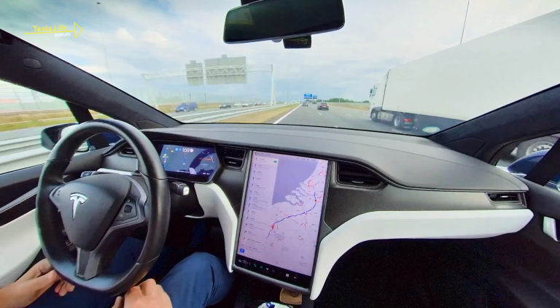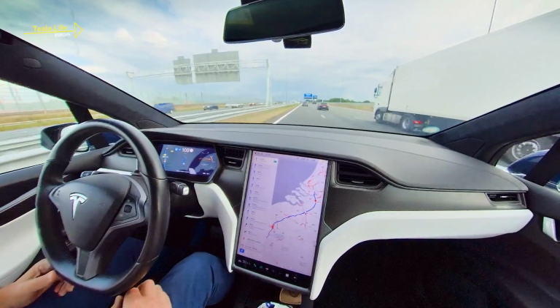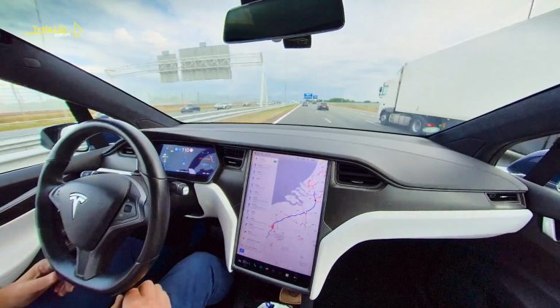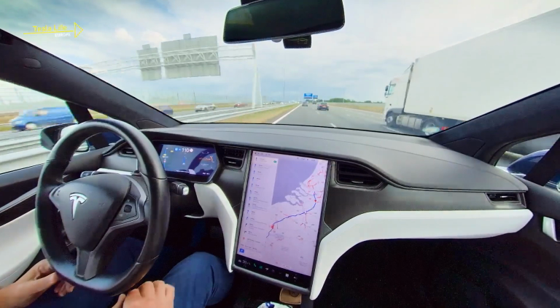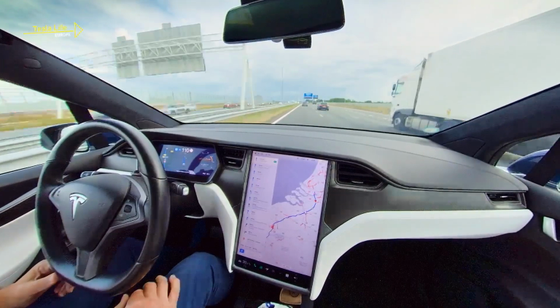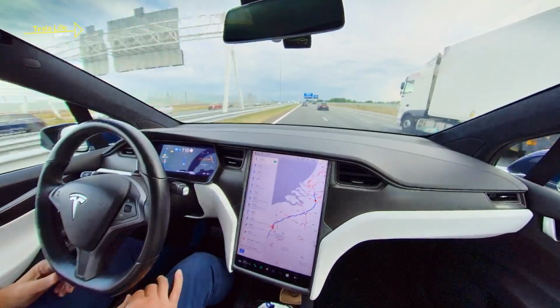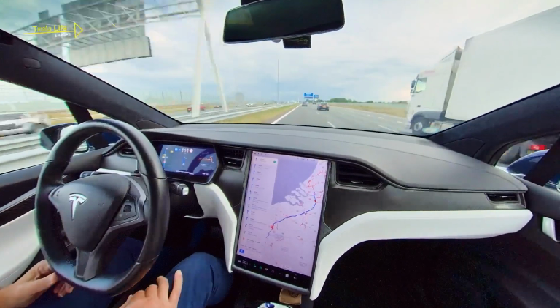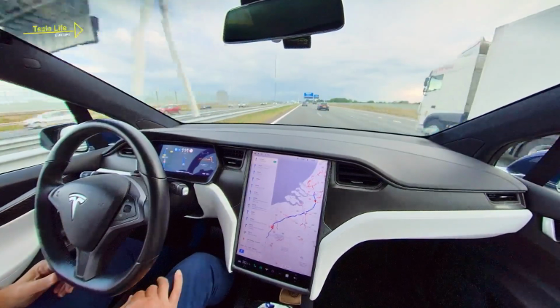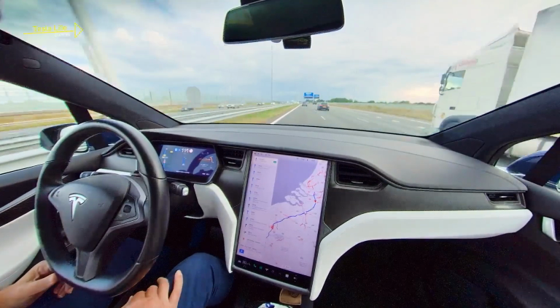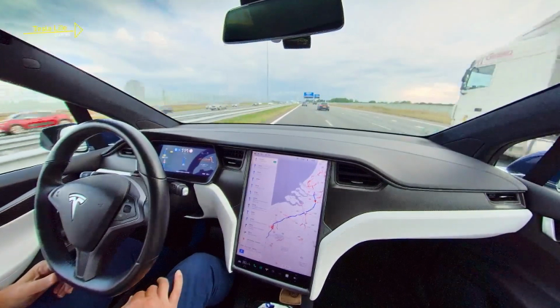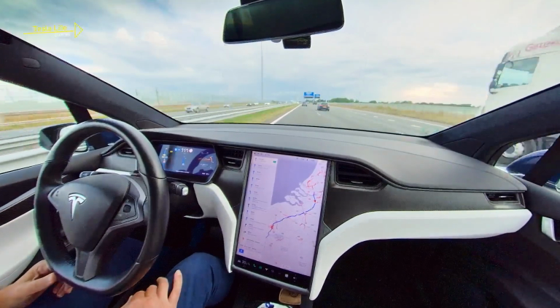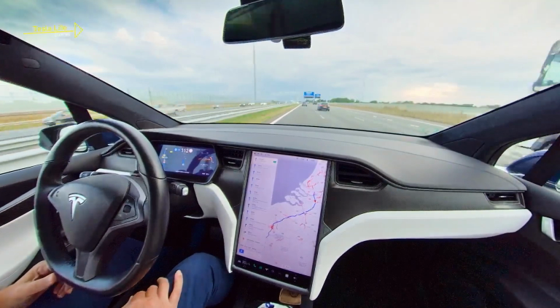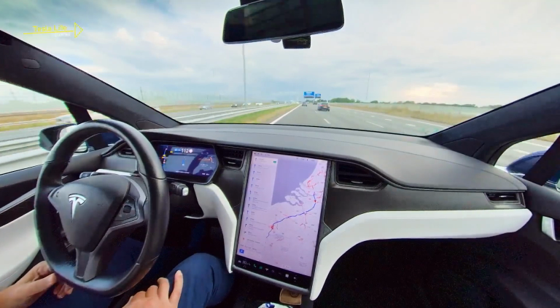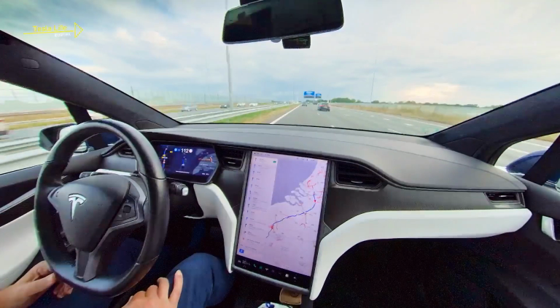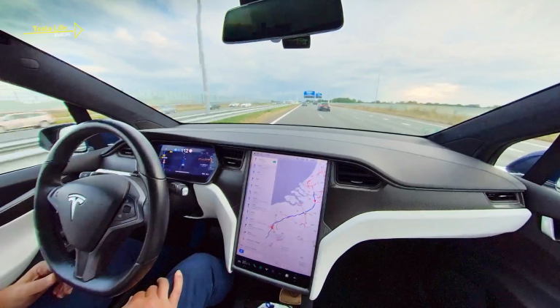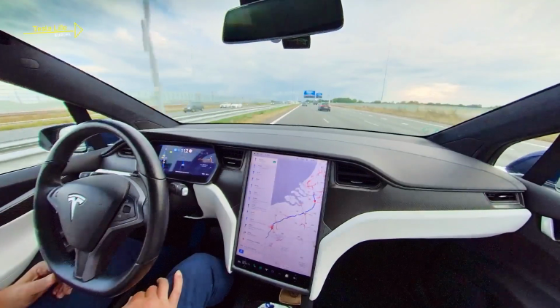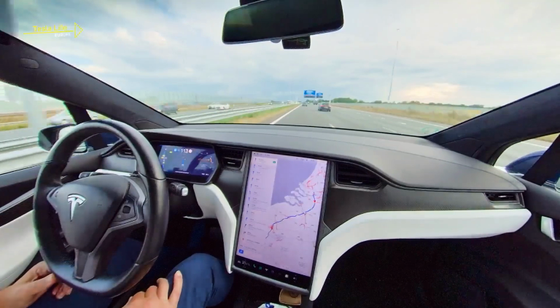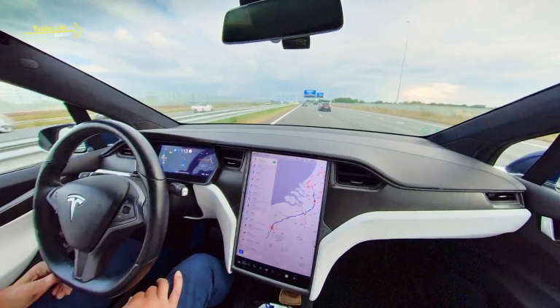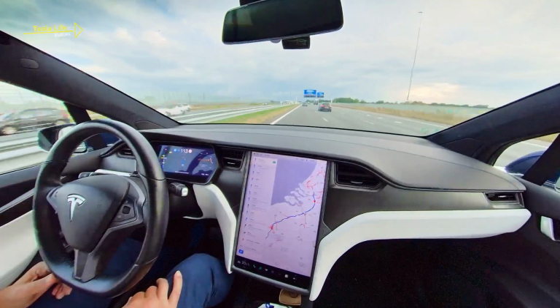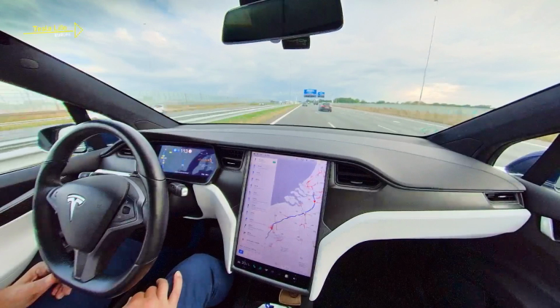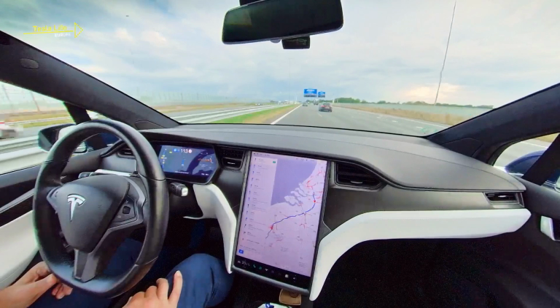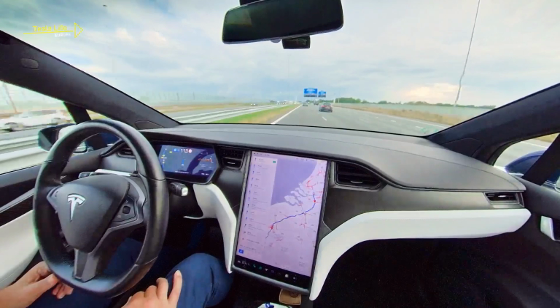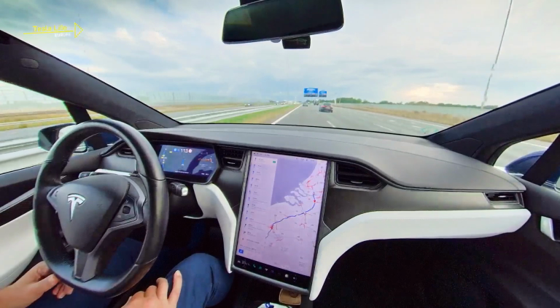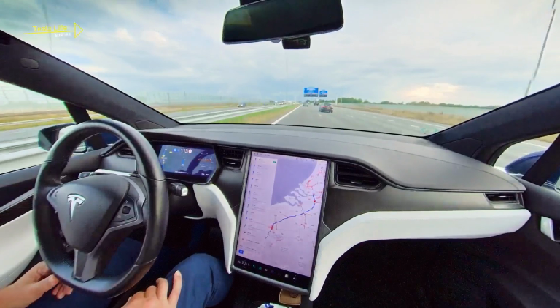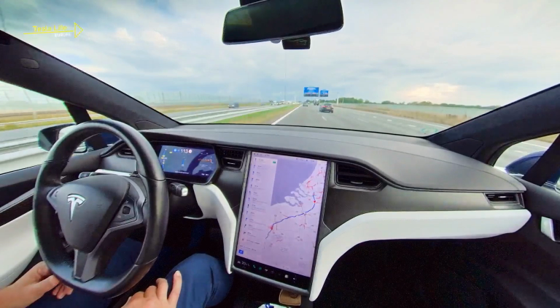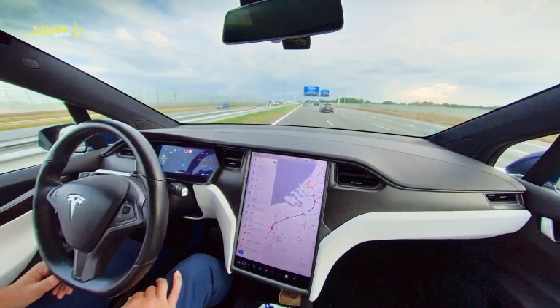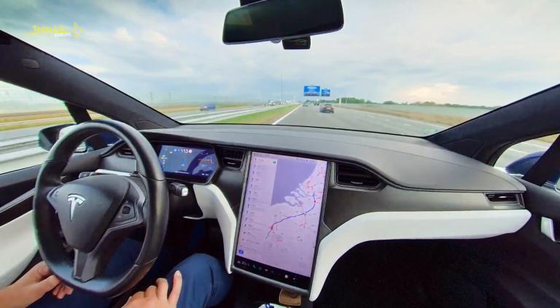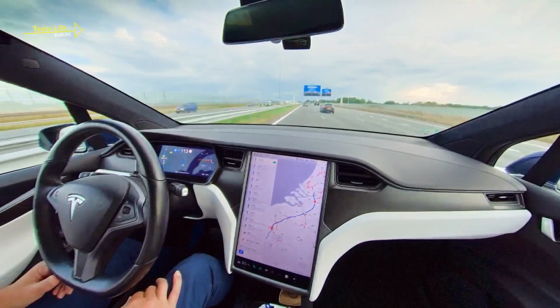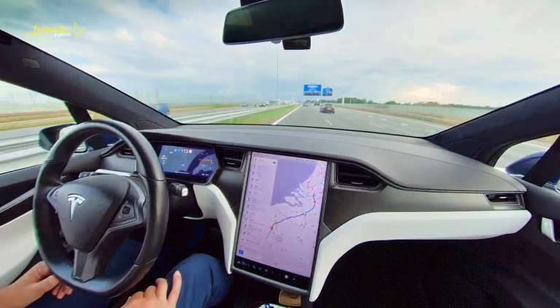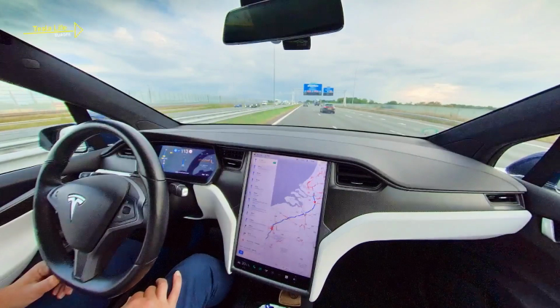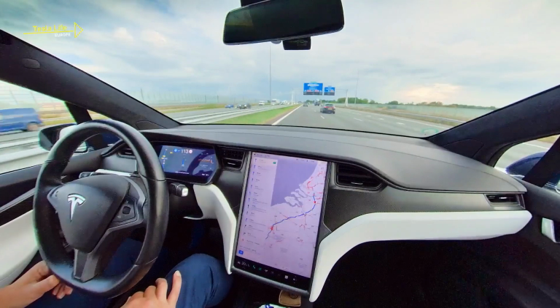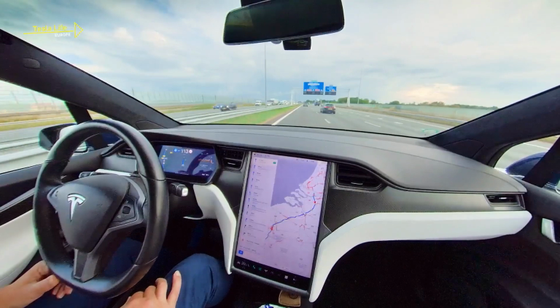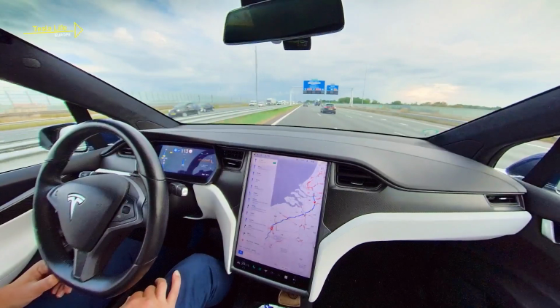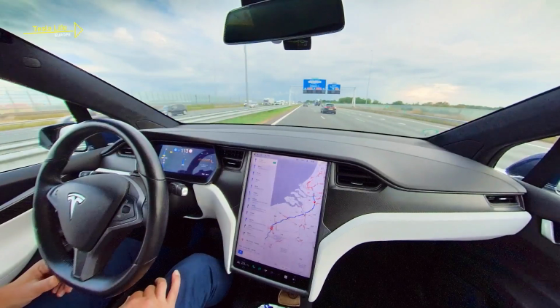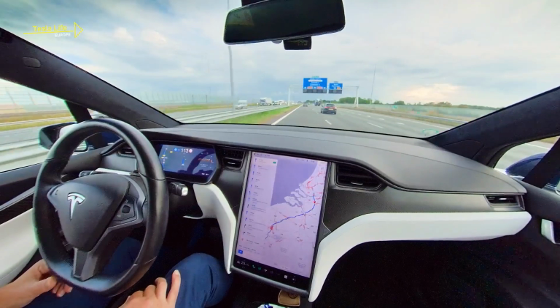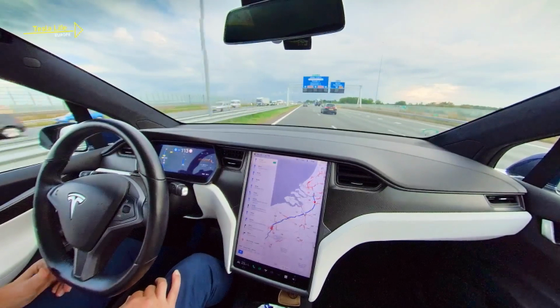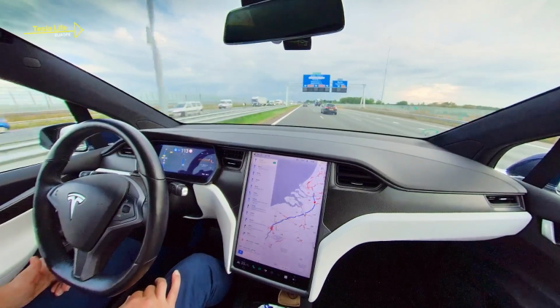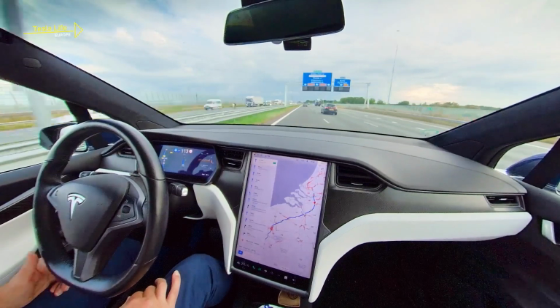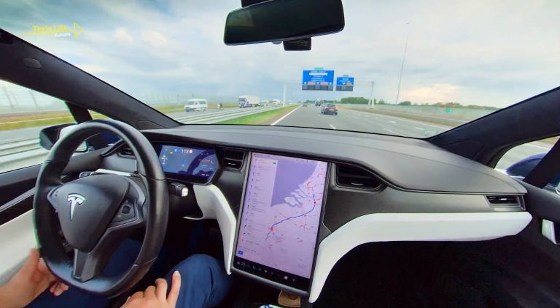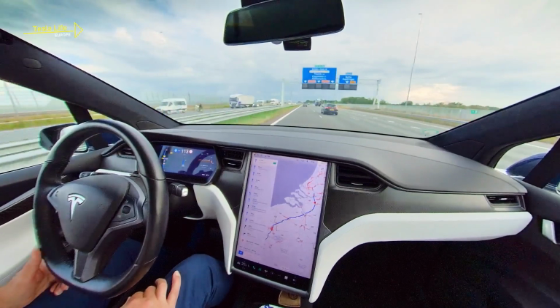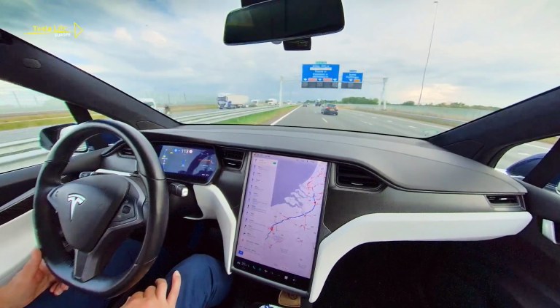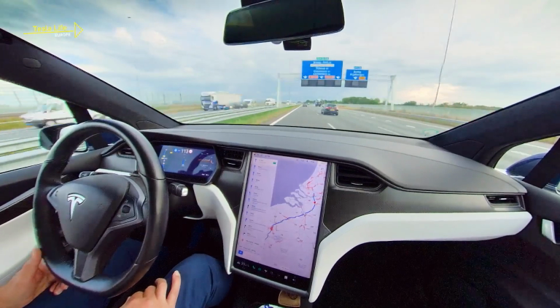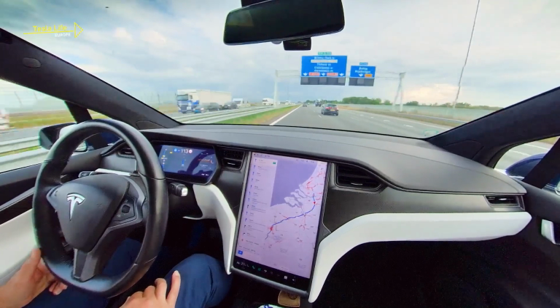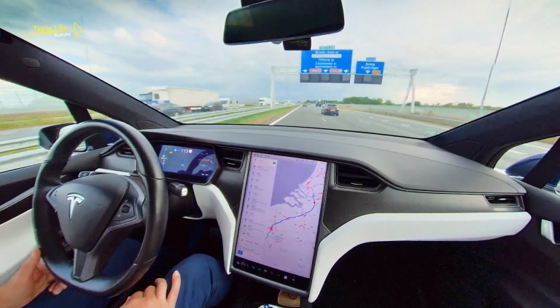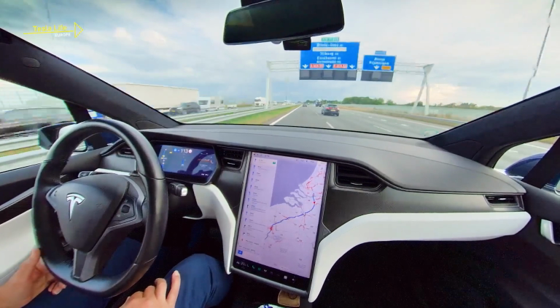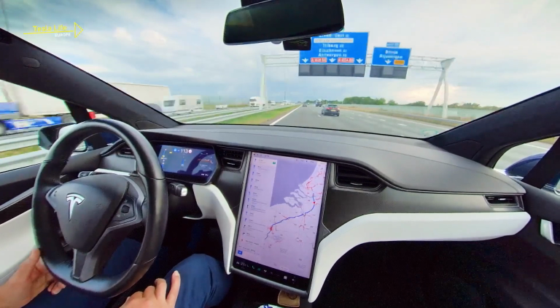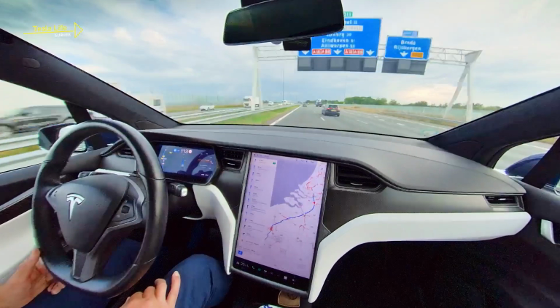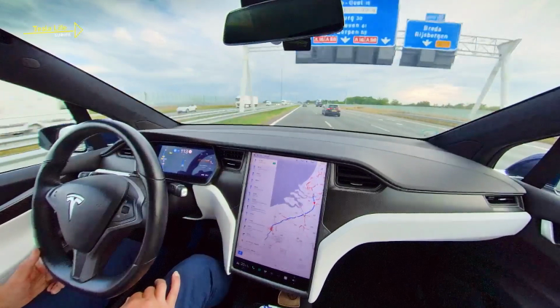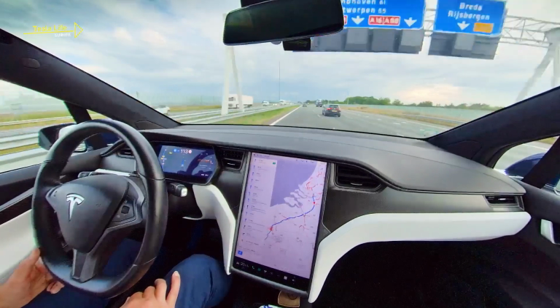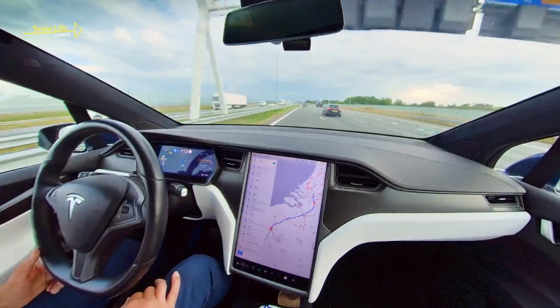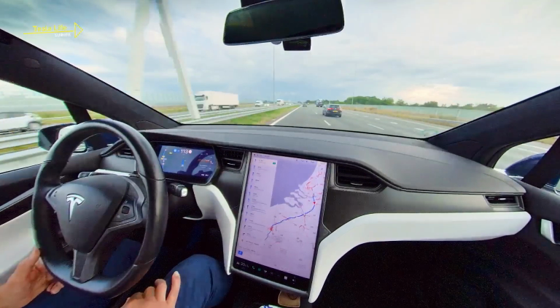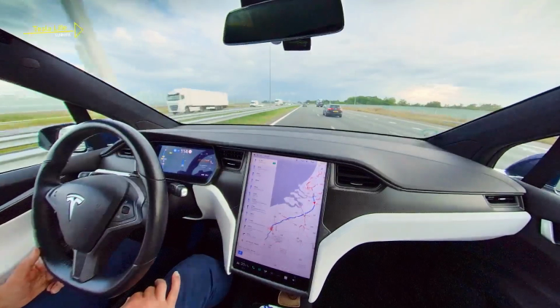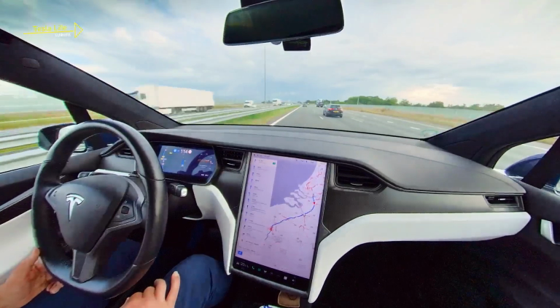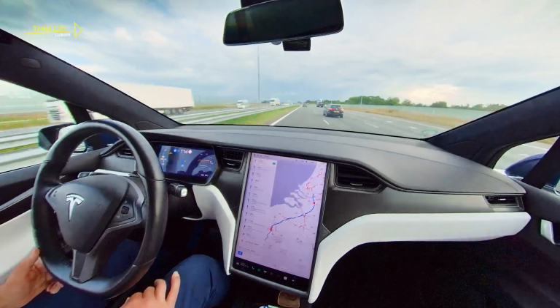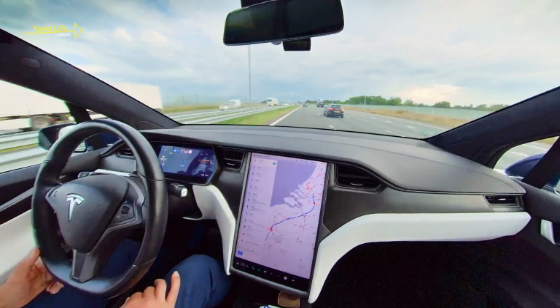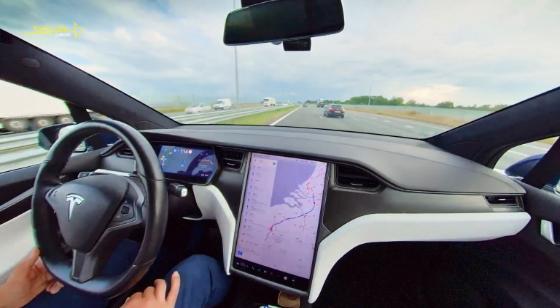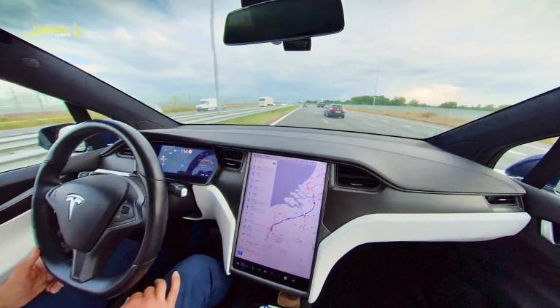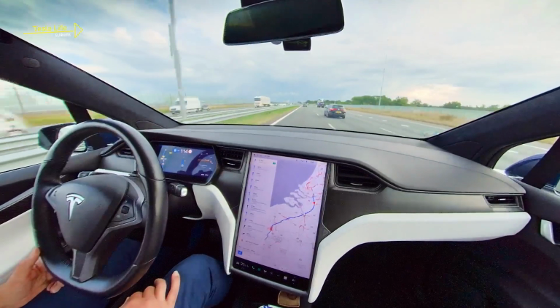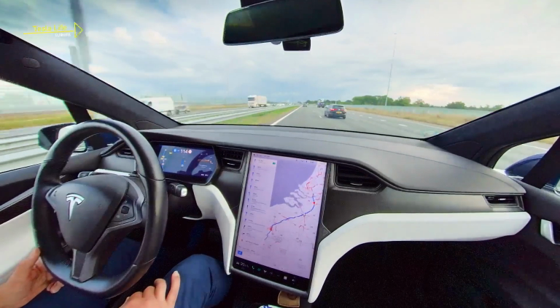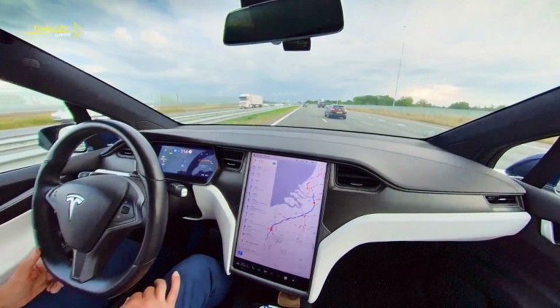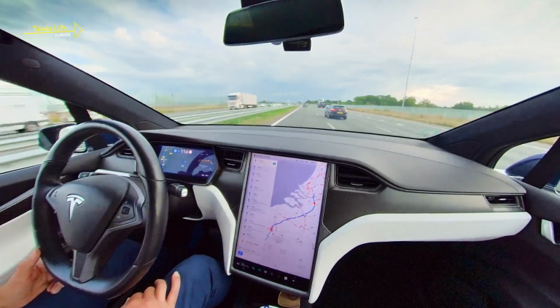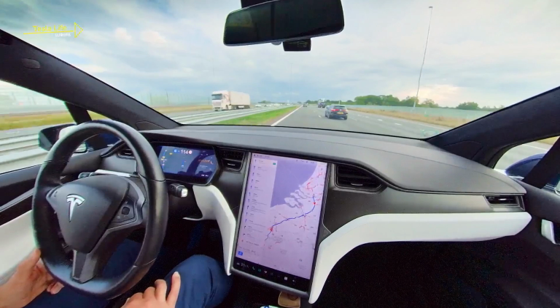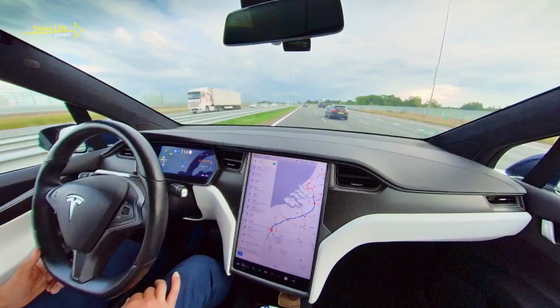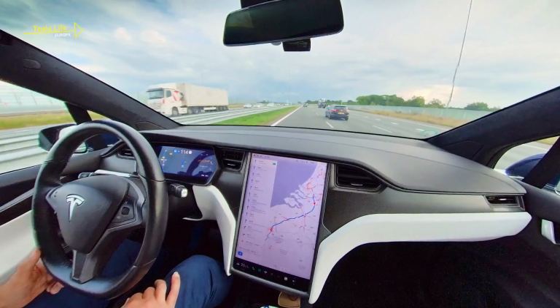Autopilot's cameras could have easily checked that there is no traffic in the left lane behind me, and could have initiated the lane change immediately.